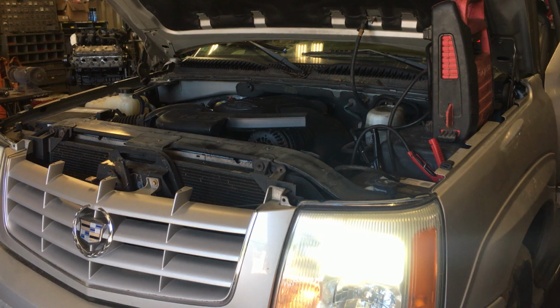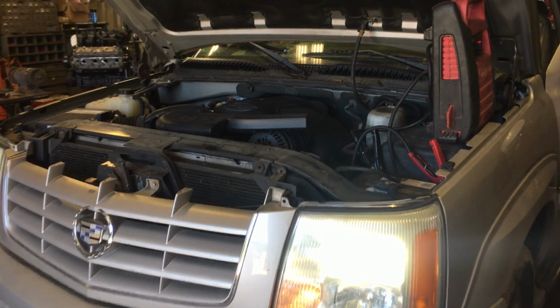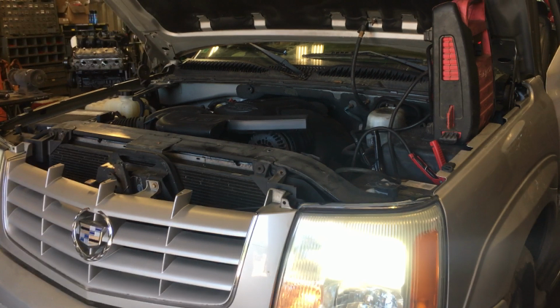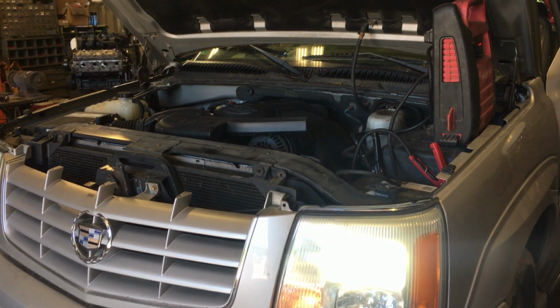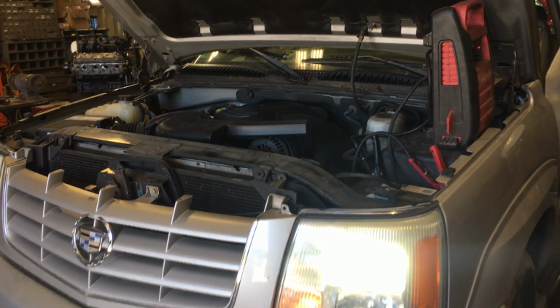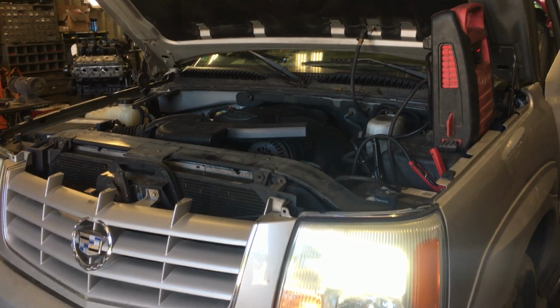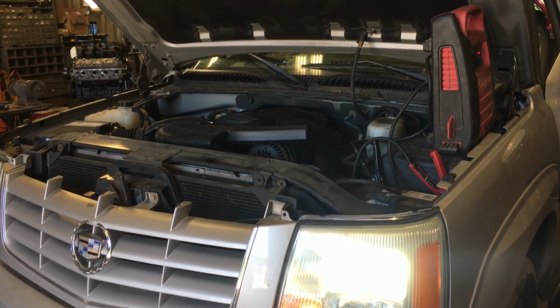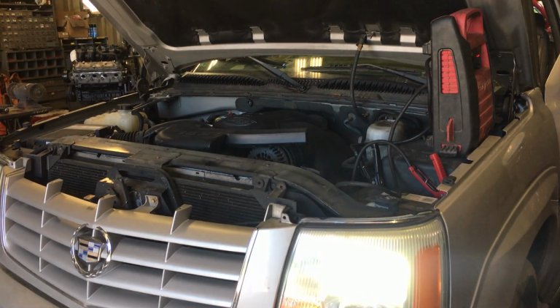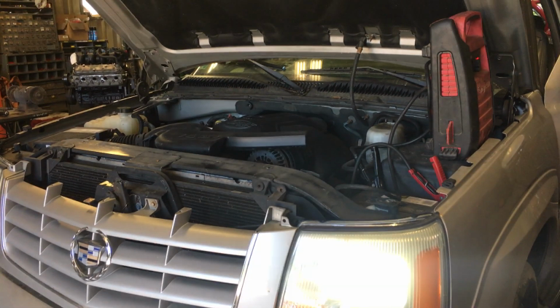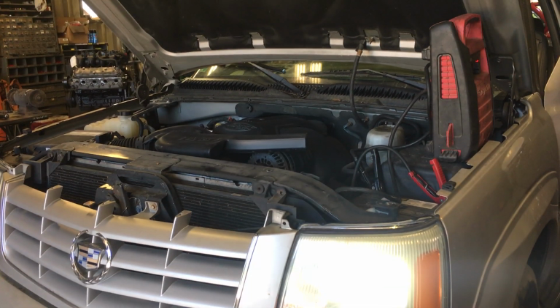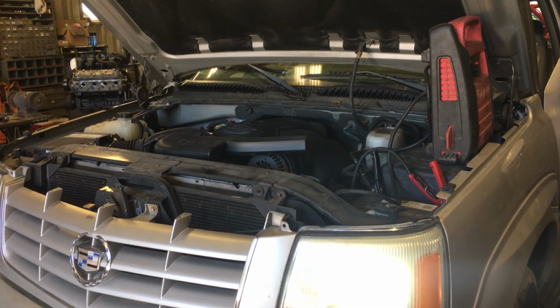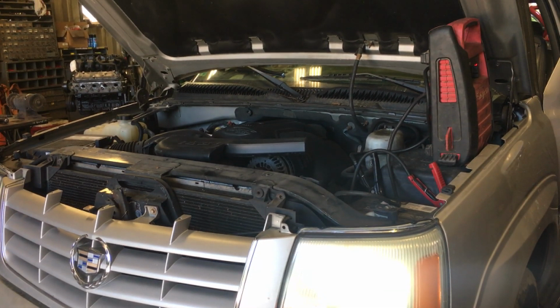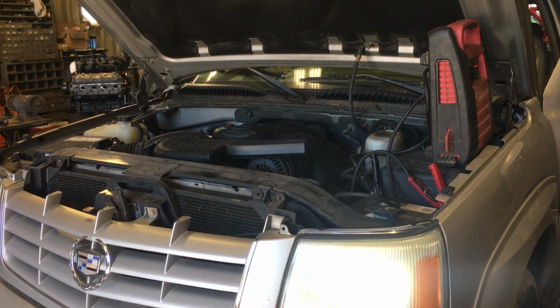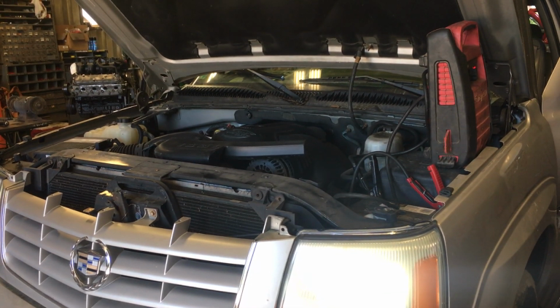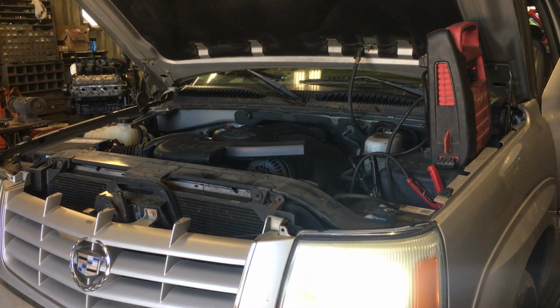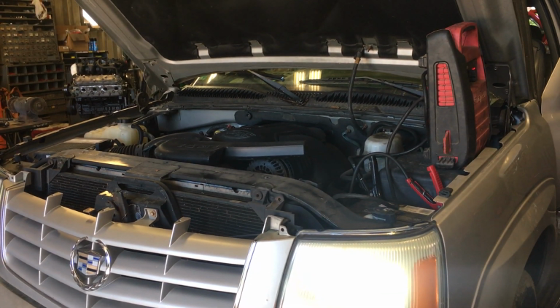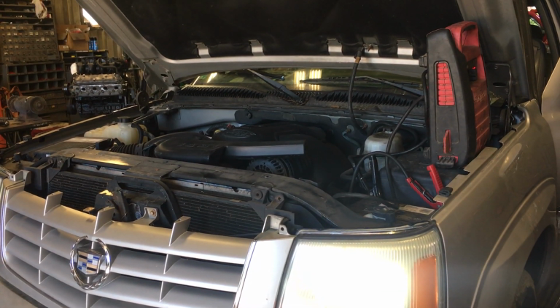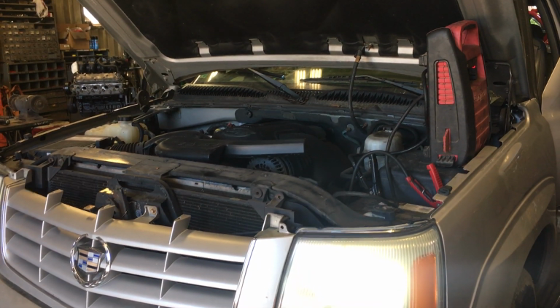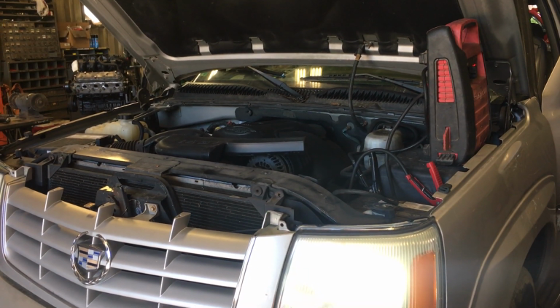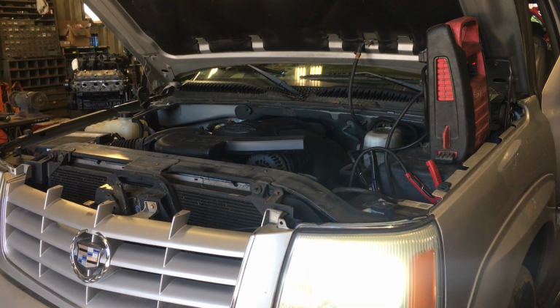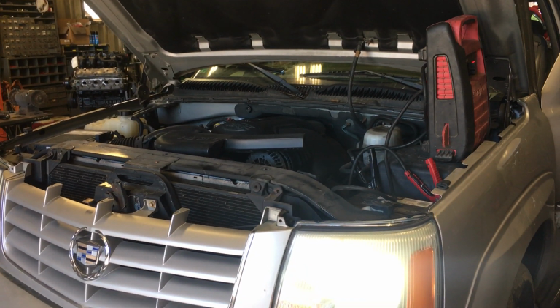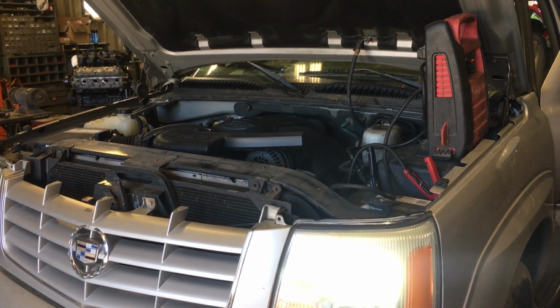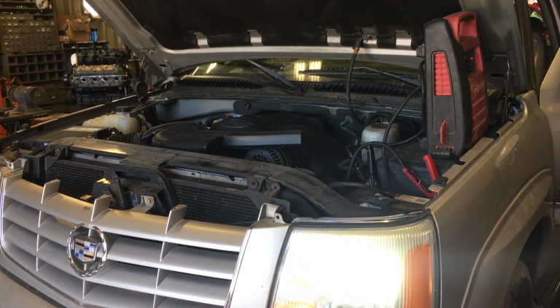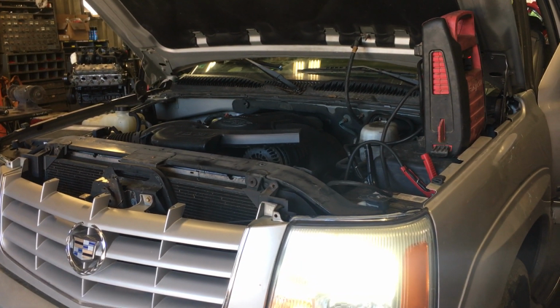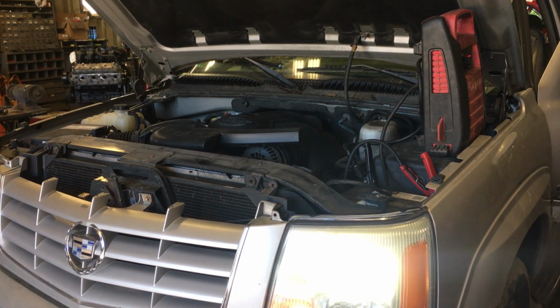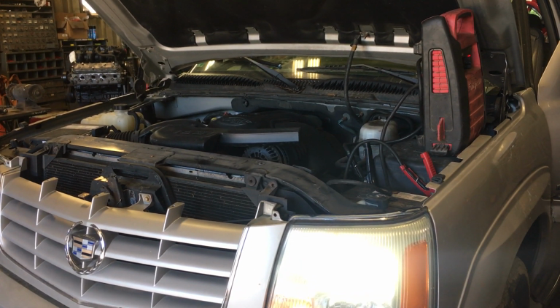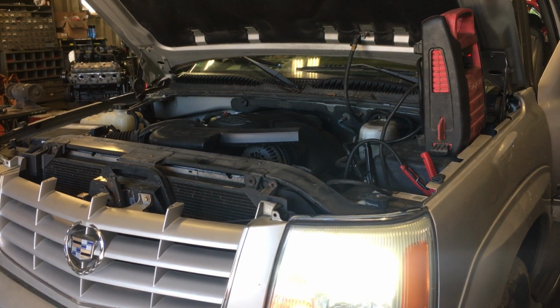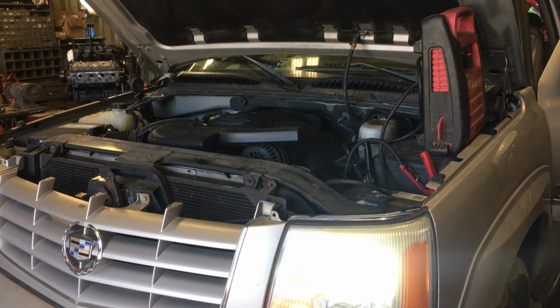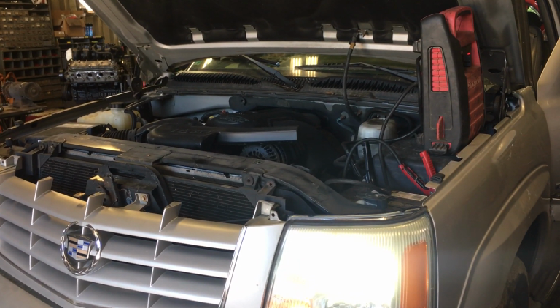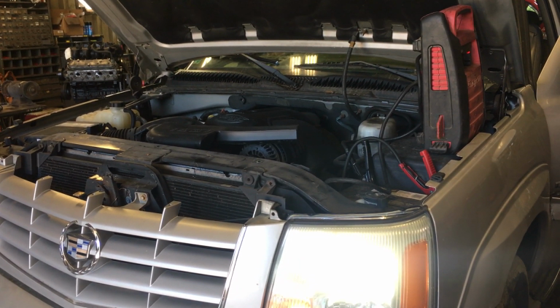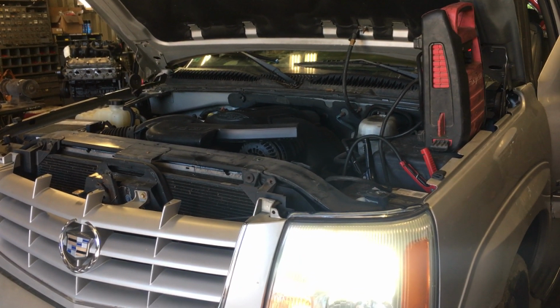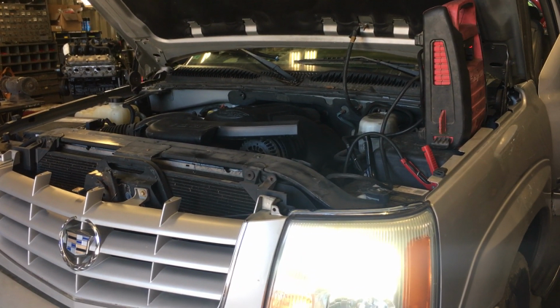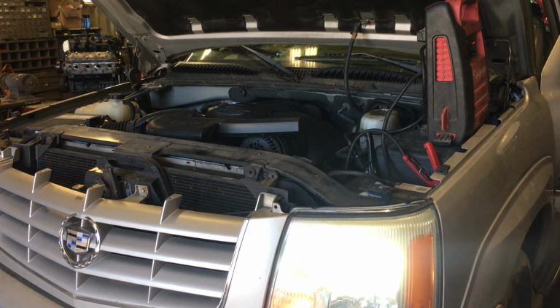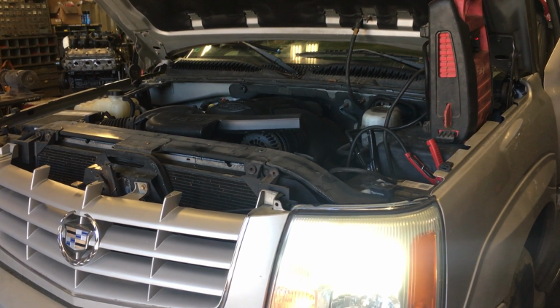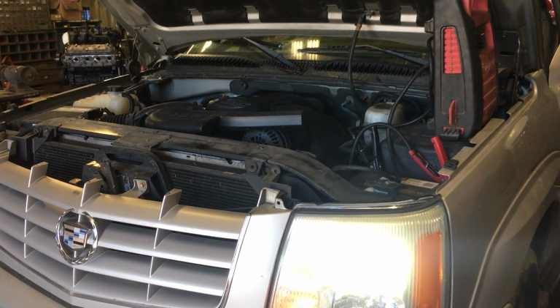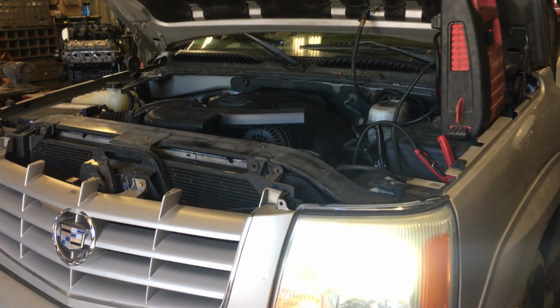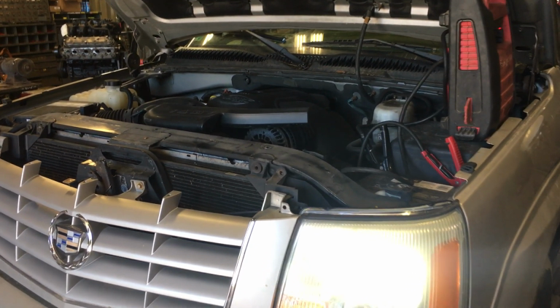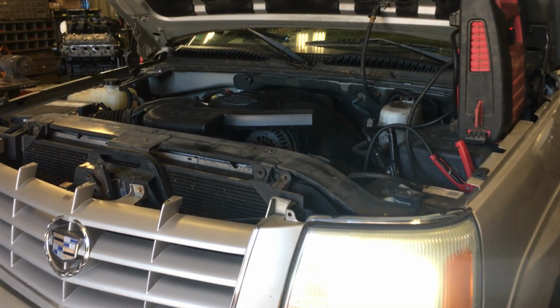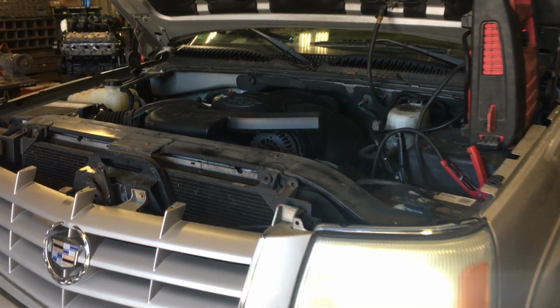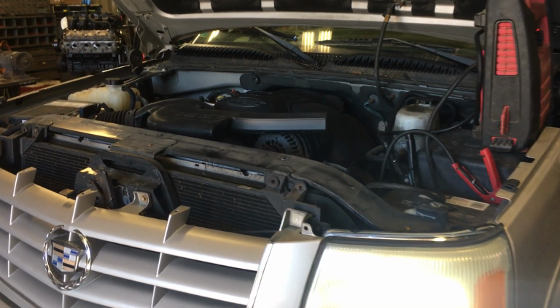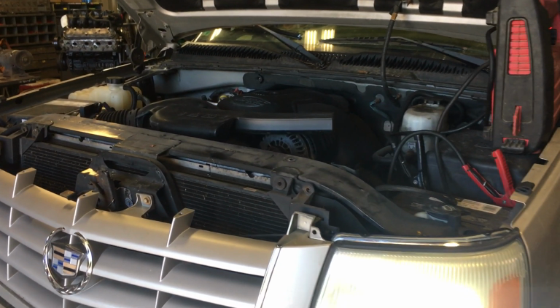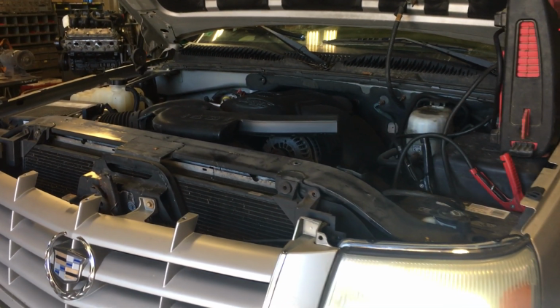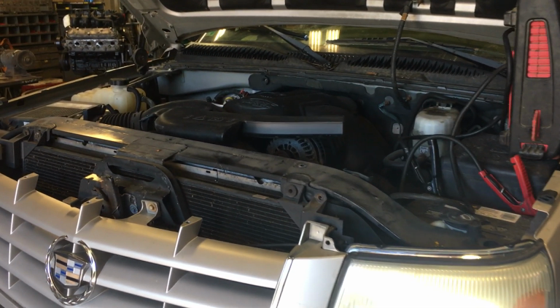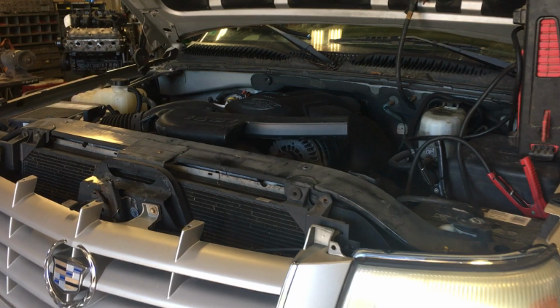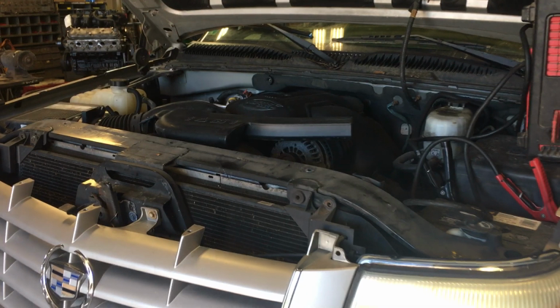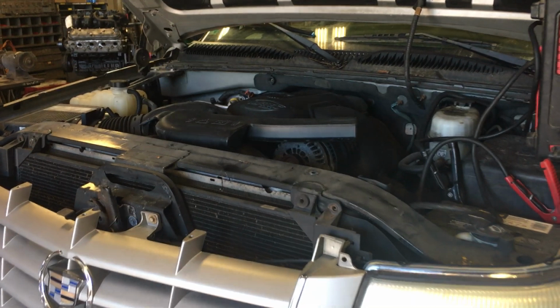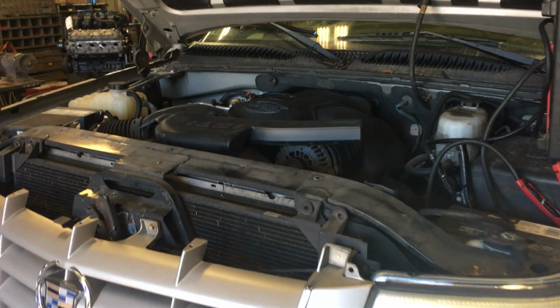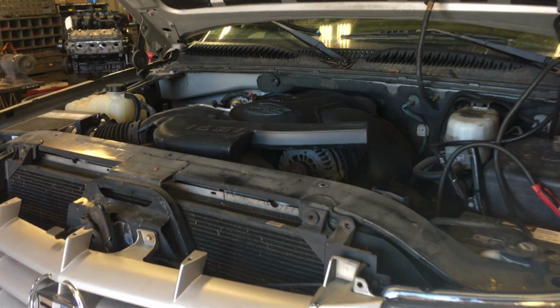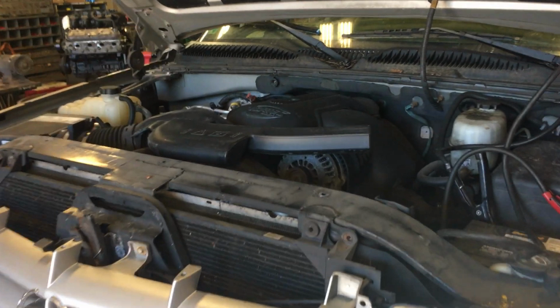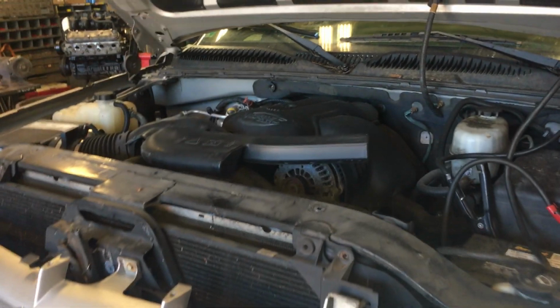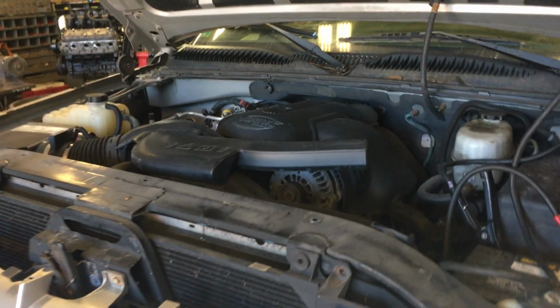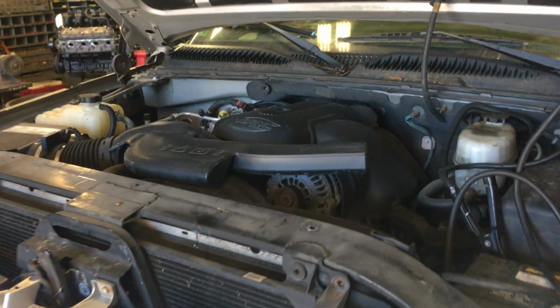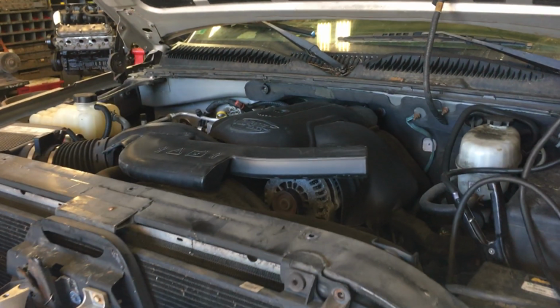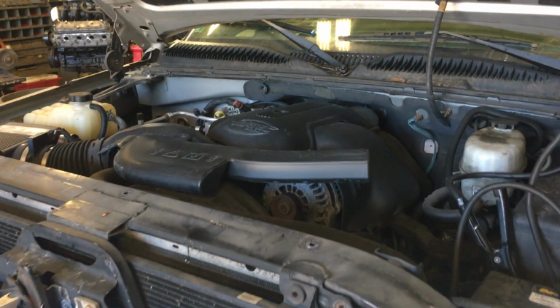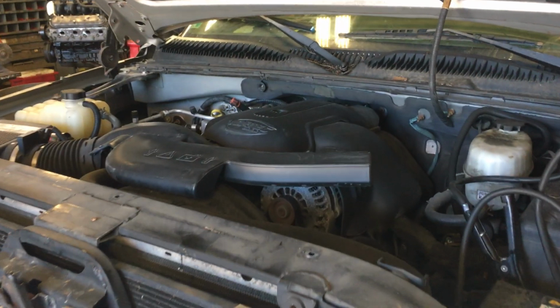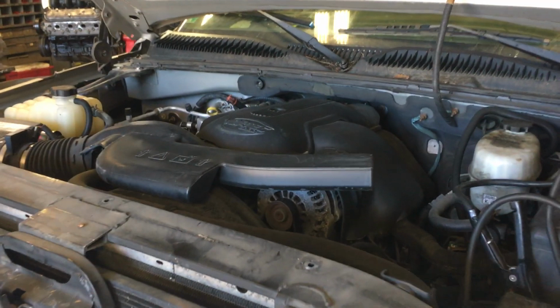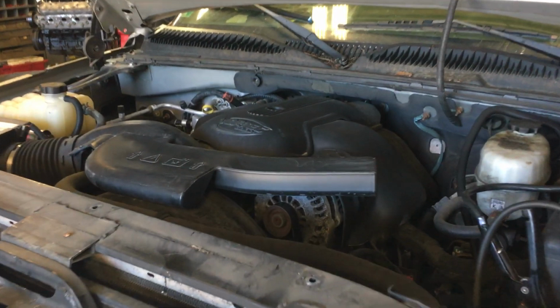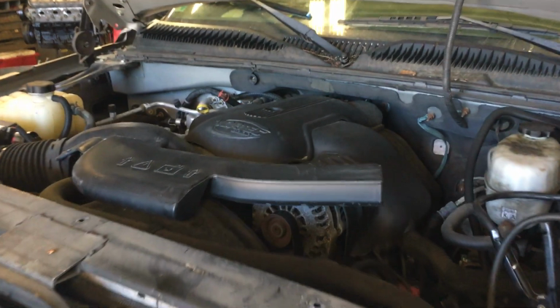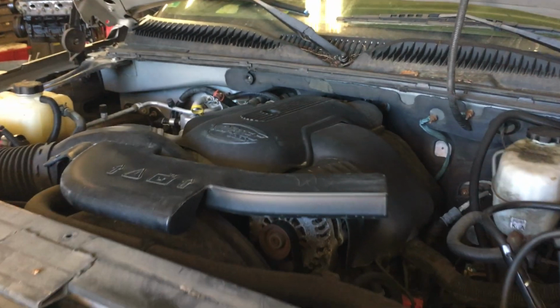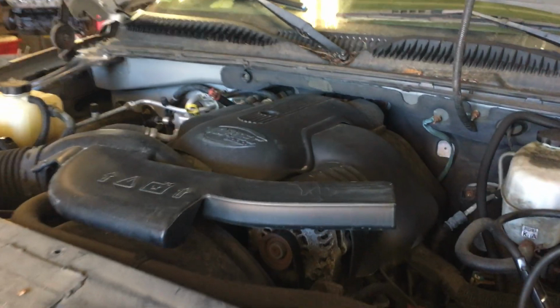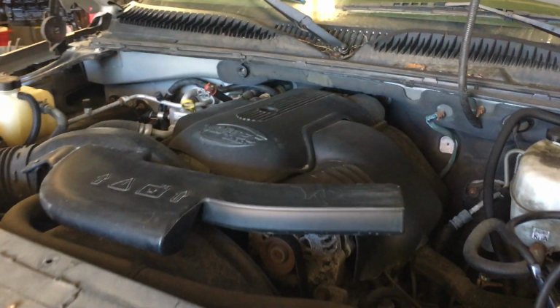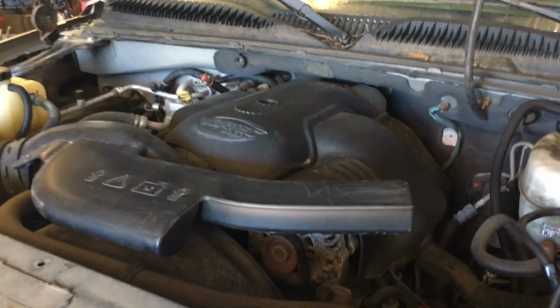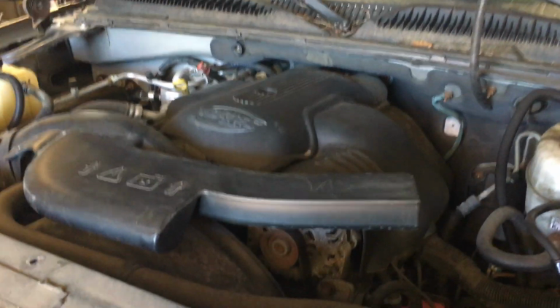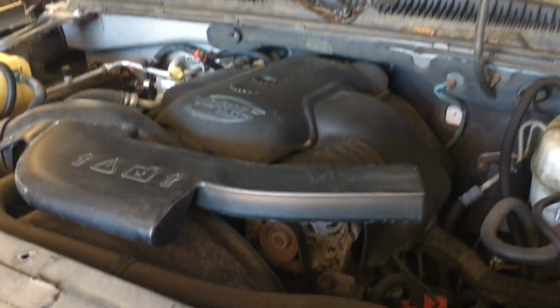Hey, and welcome to Just Chevy Trucks. Today we're taking a look at a 2004 Escalade. It's got an LQ9 in it.